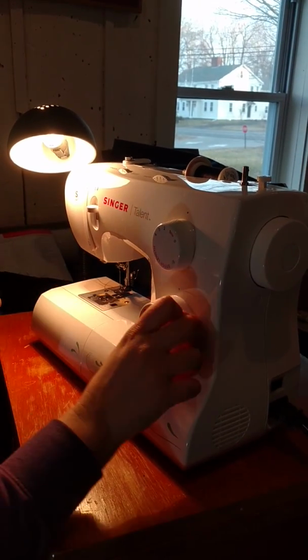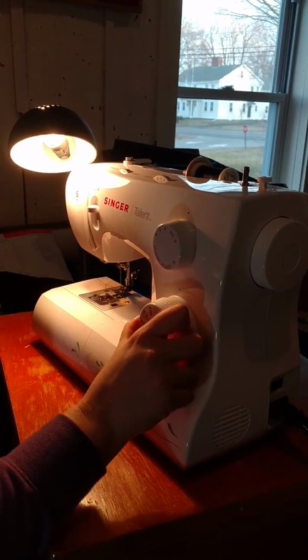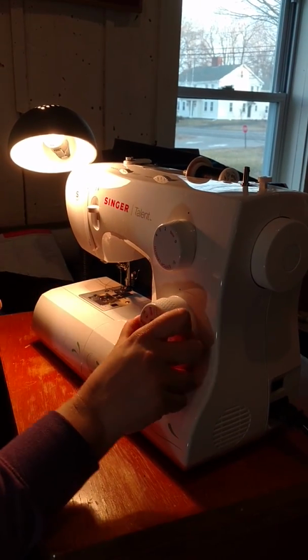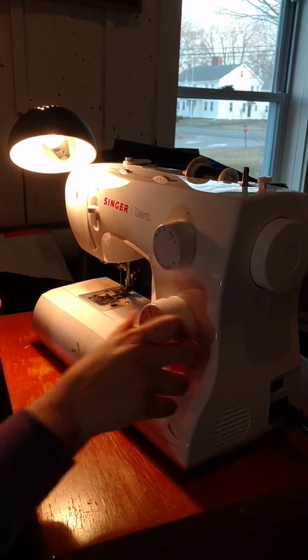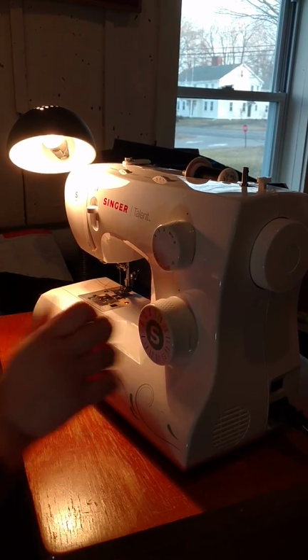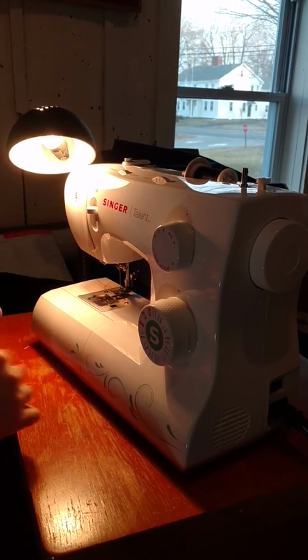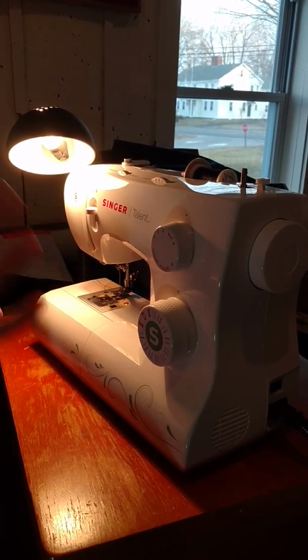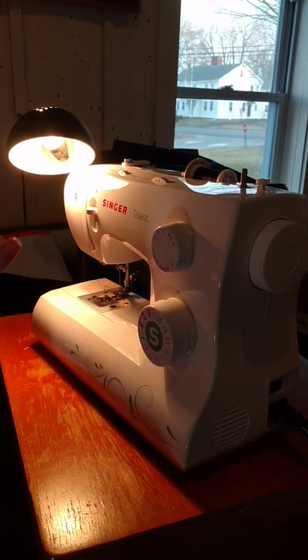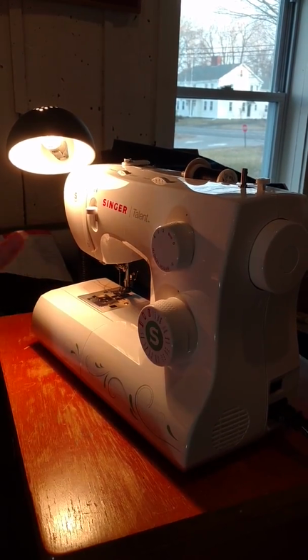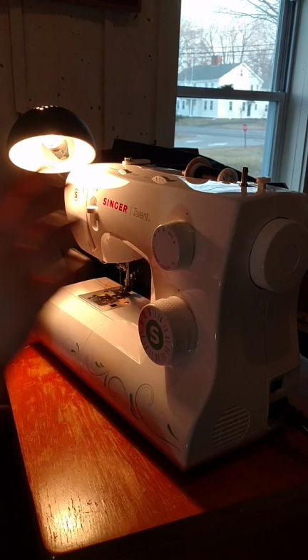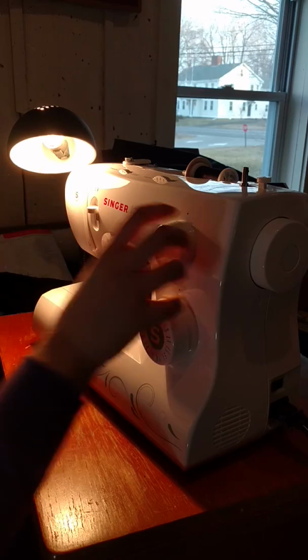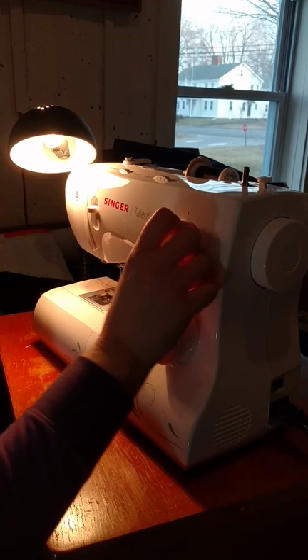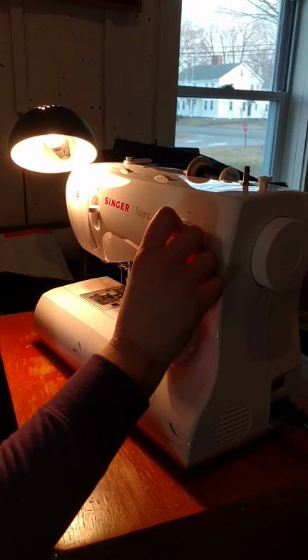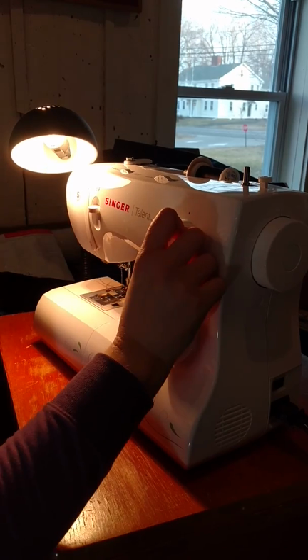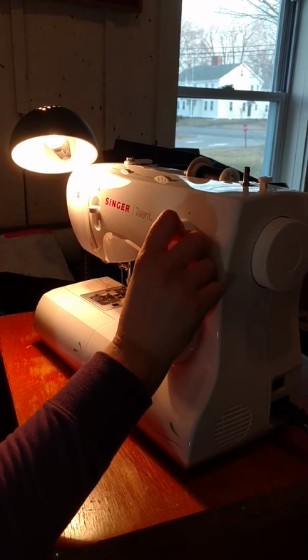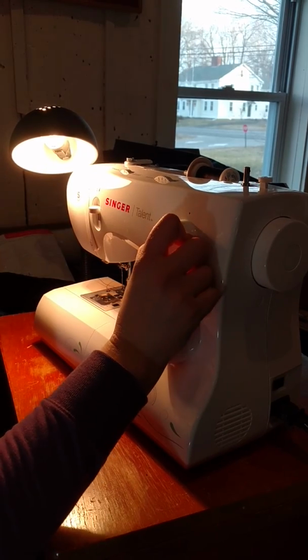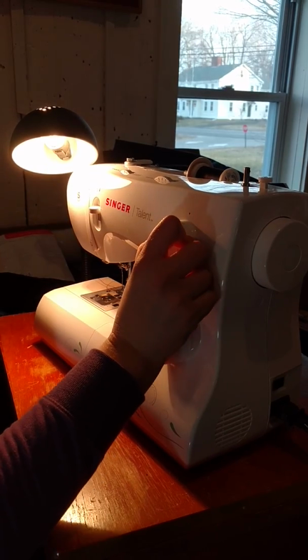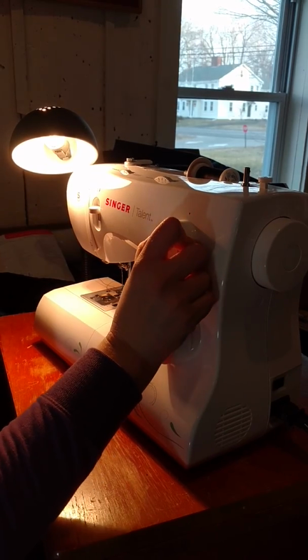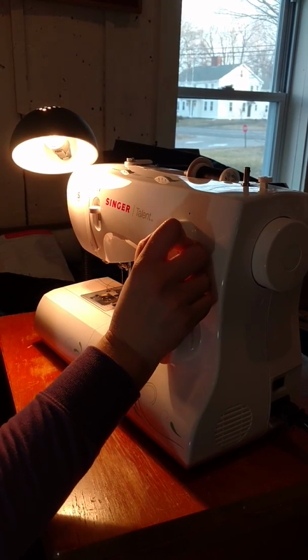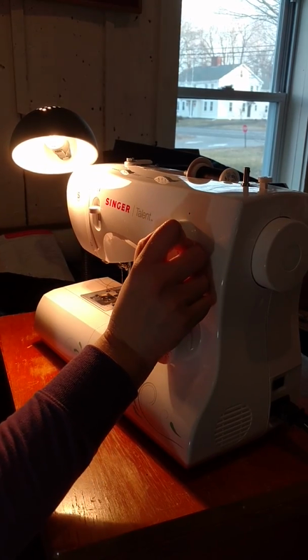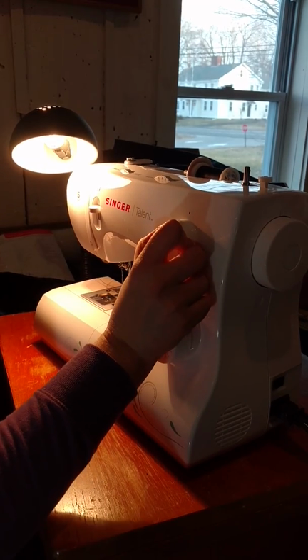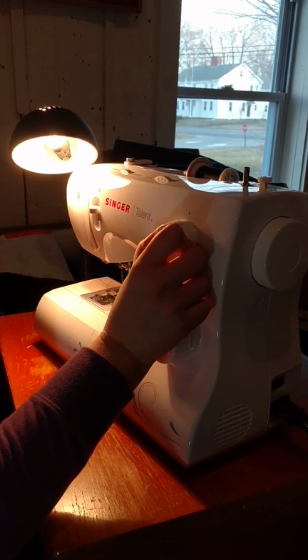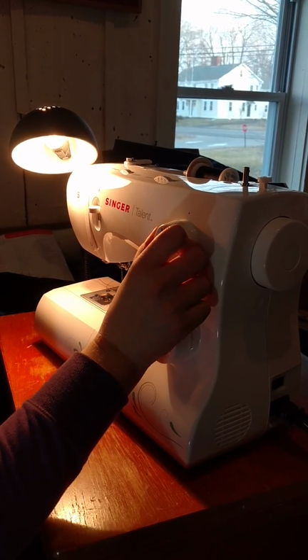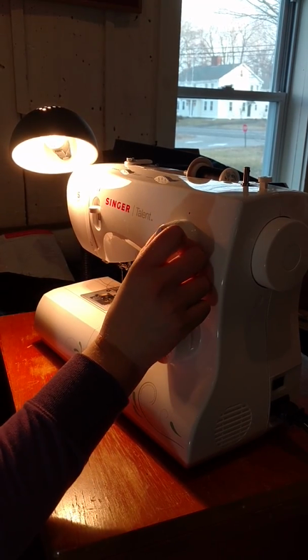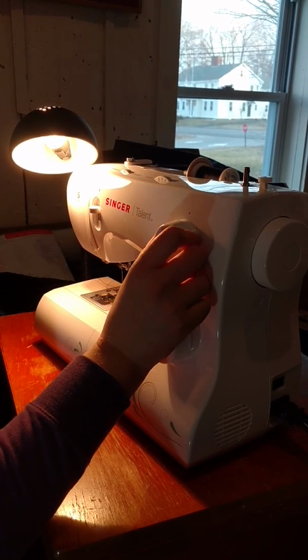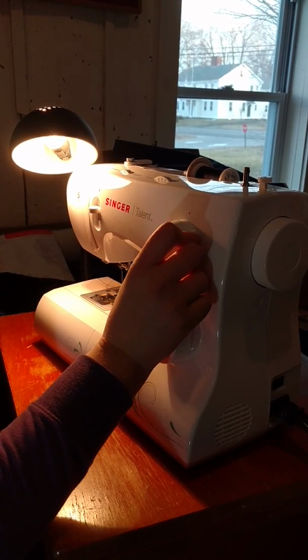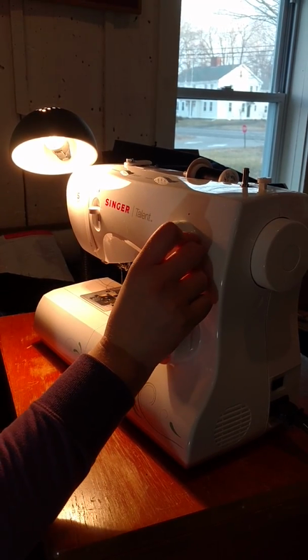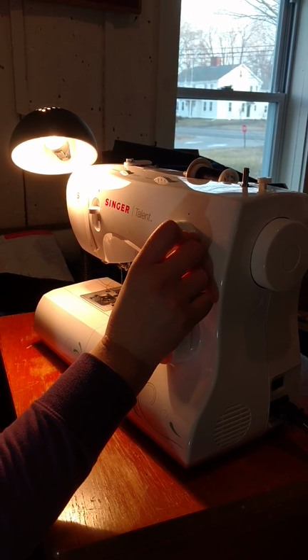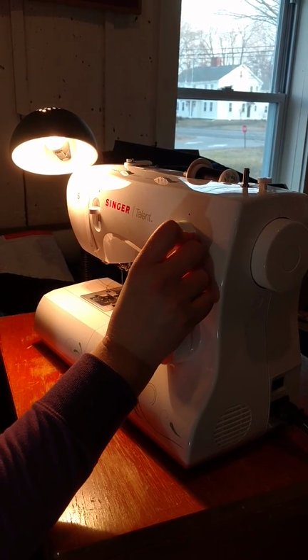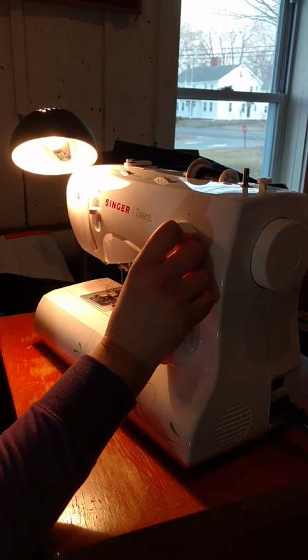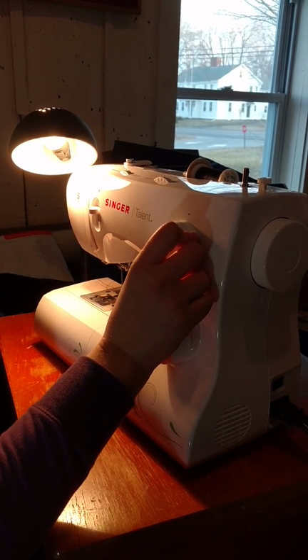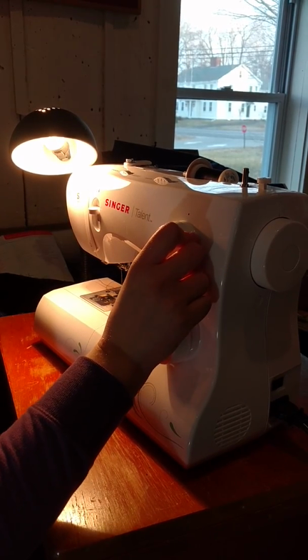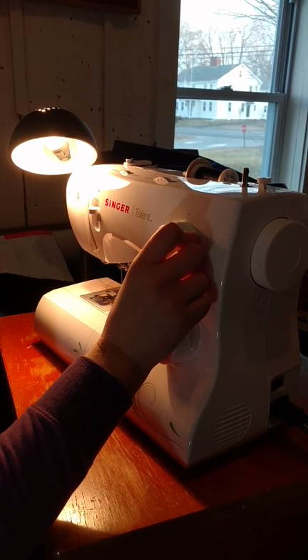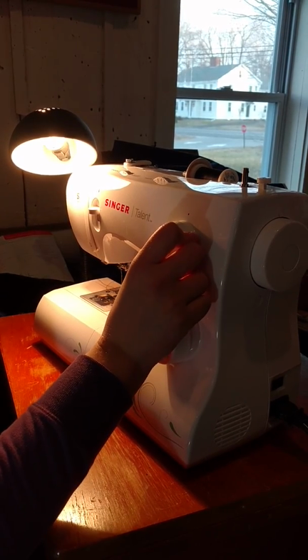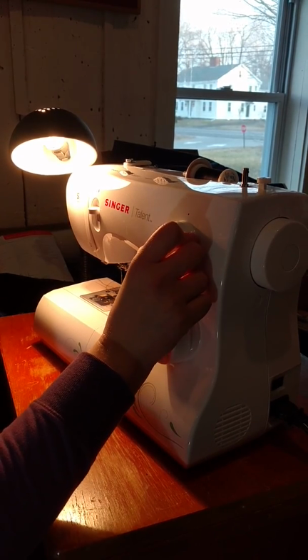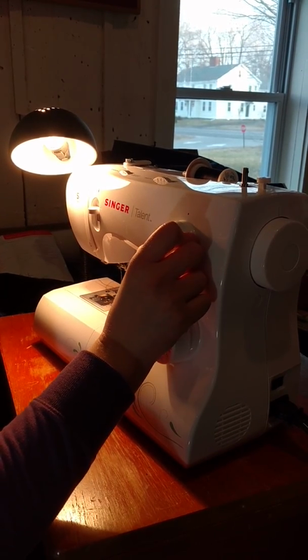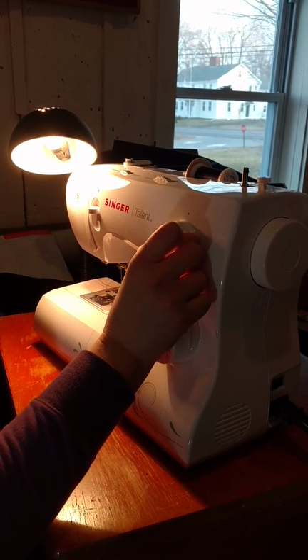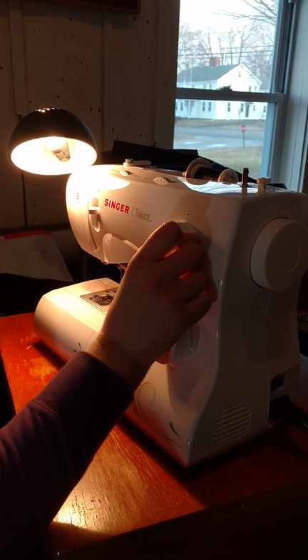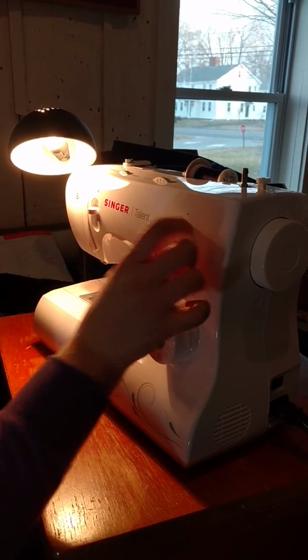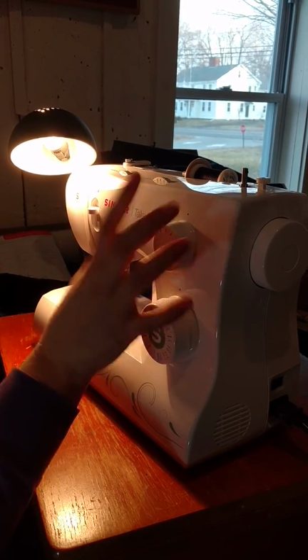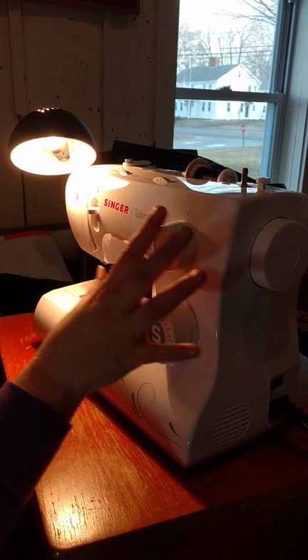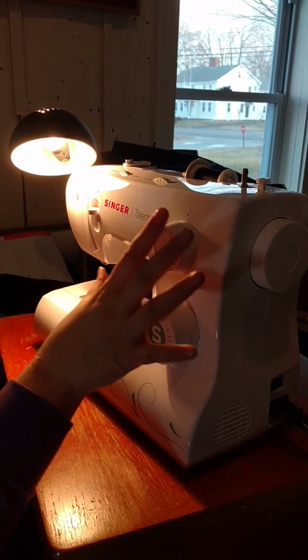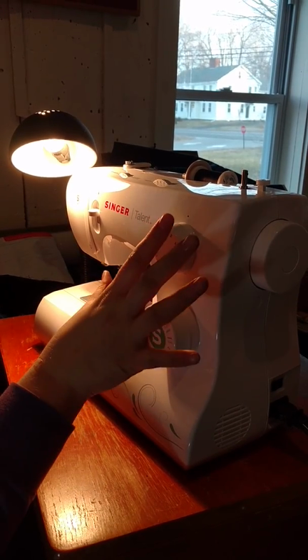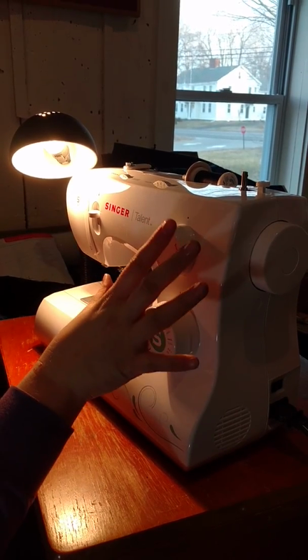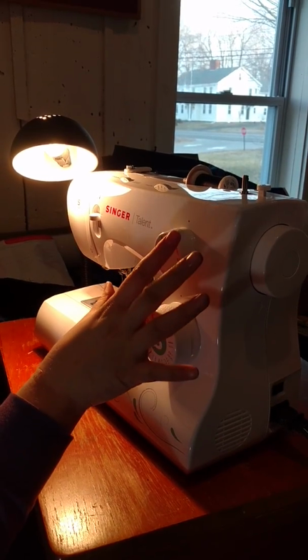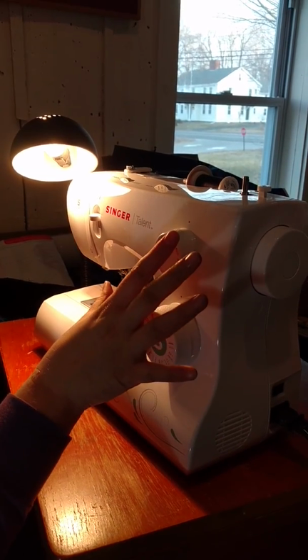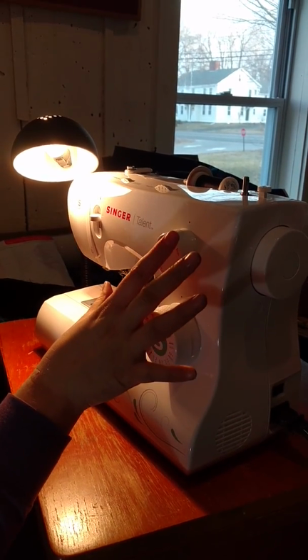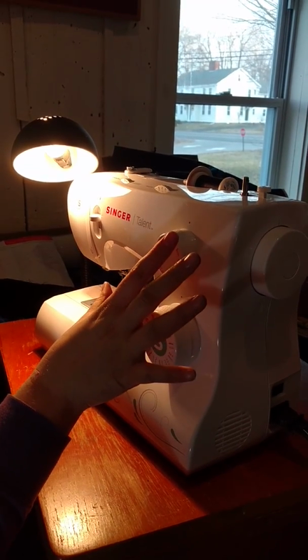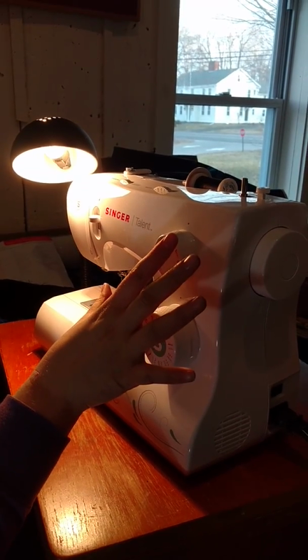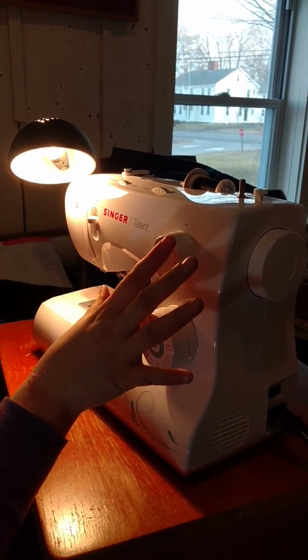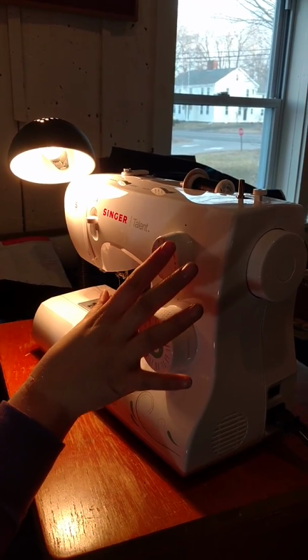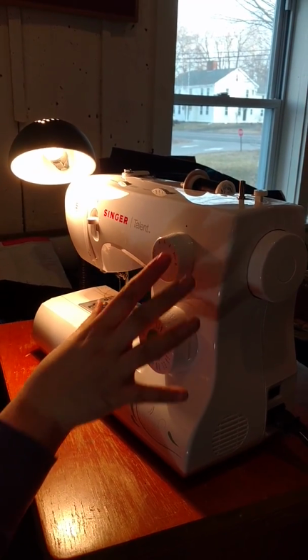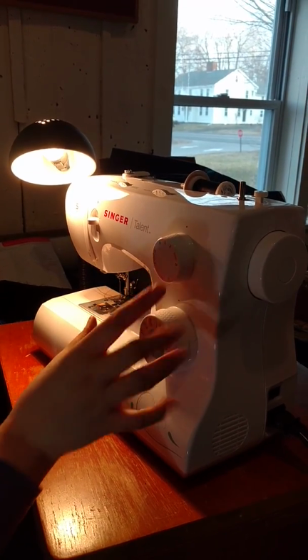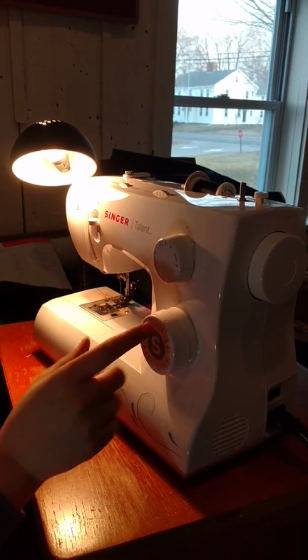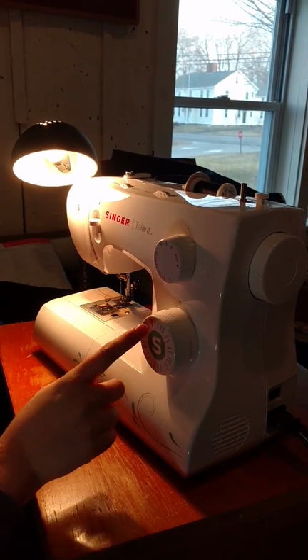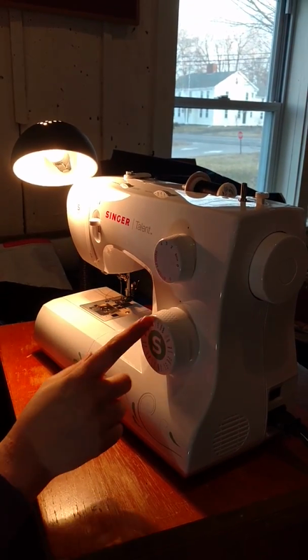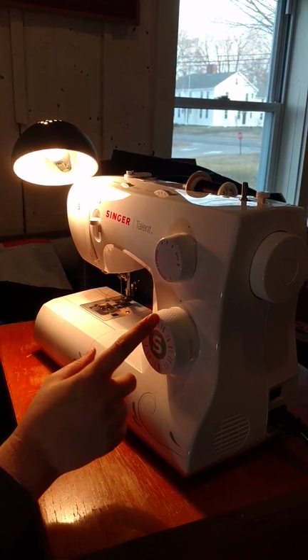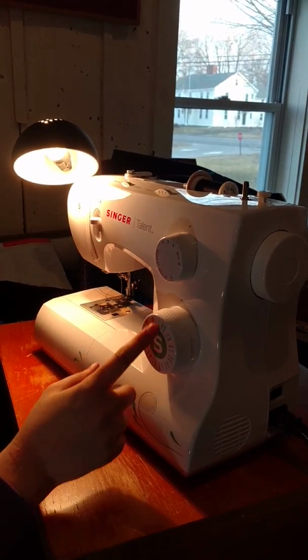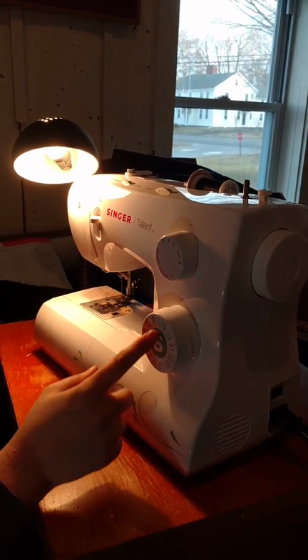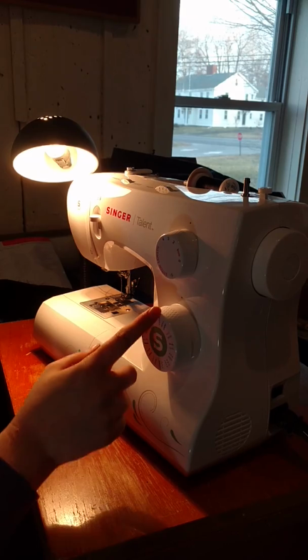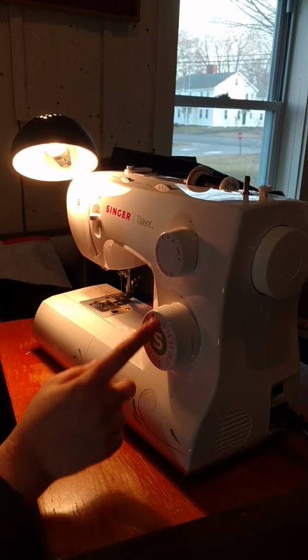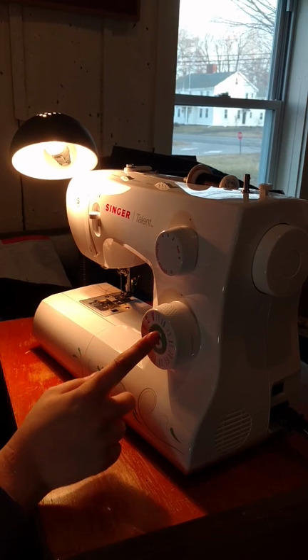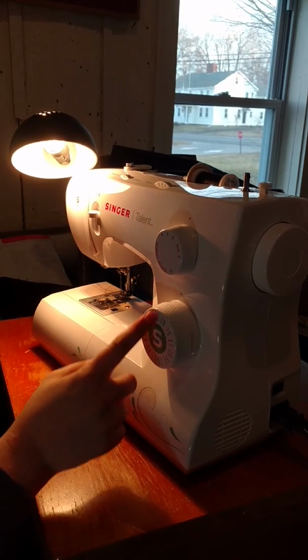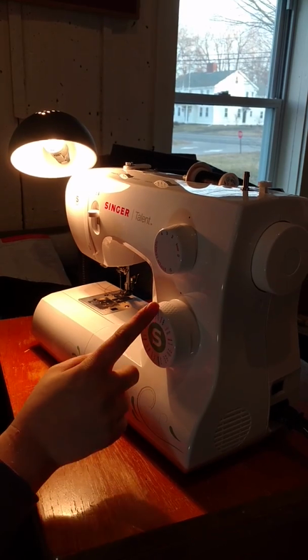Let's check it and make sure — I want your stitch length probably a little closer to 3 when you're just doing straight stitch.